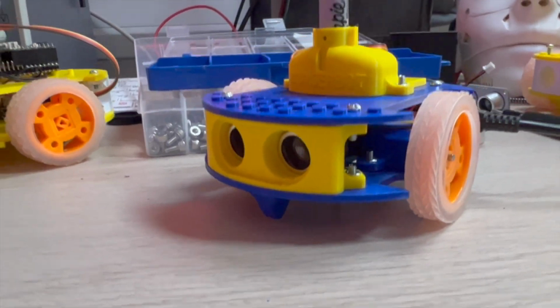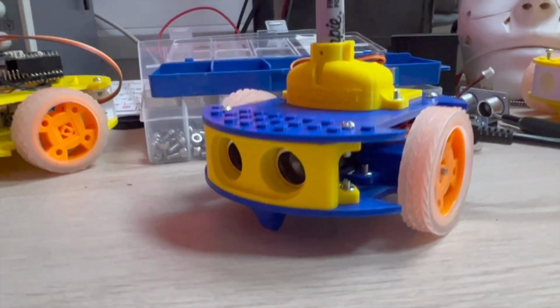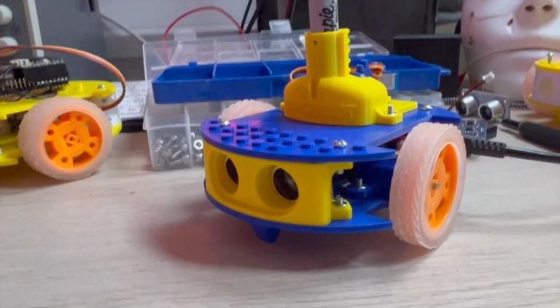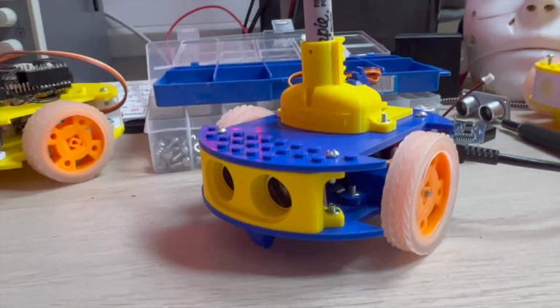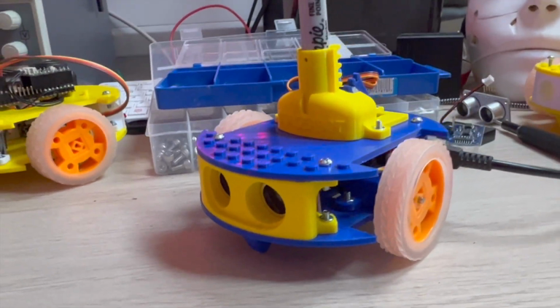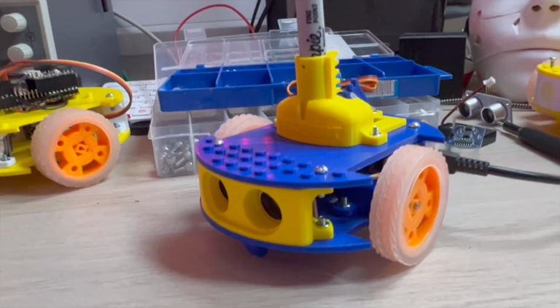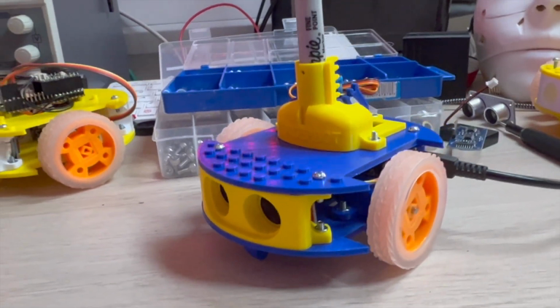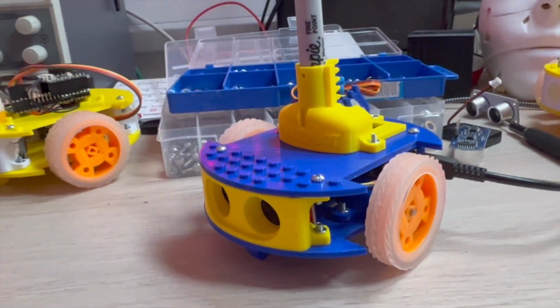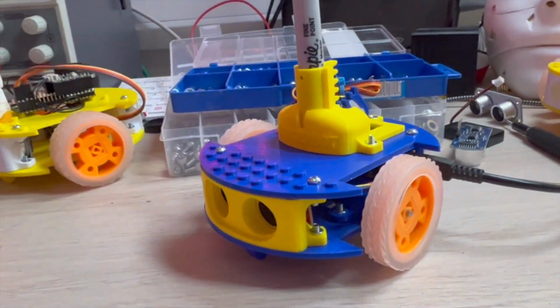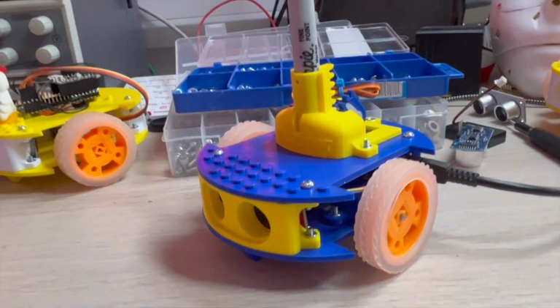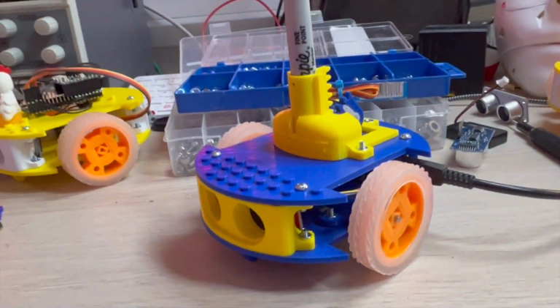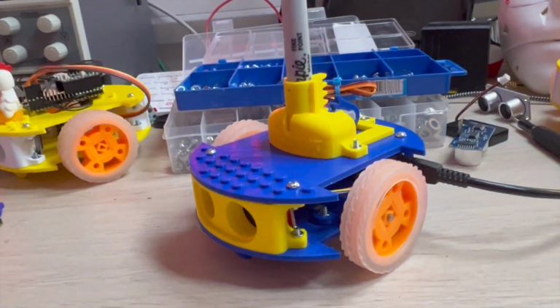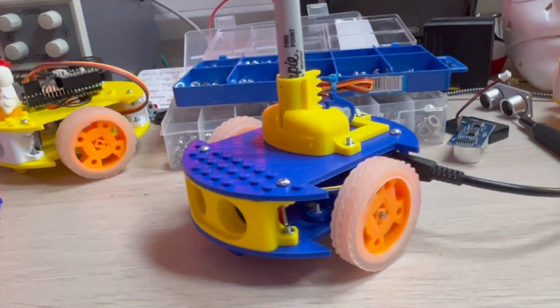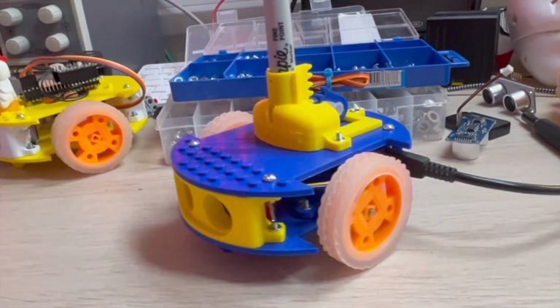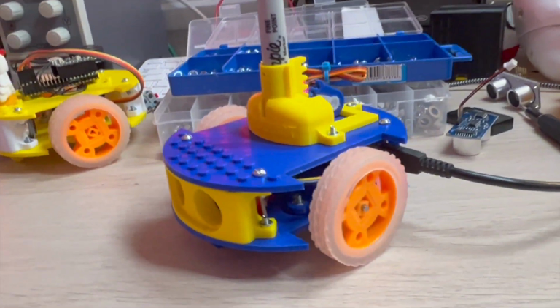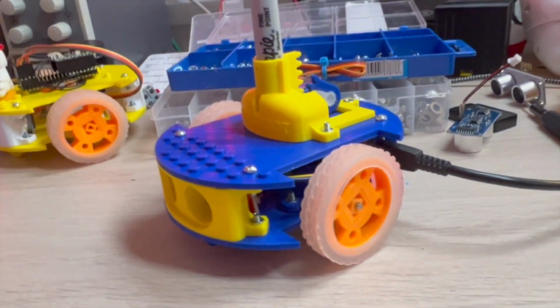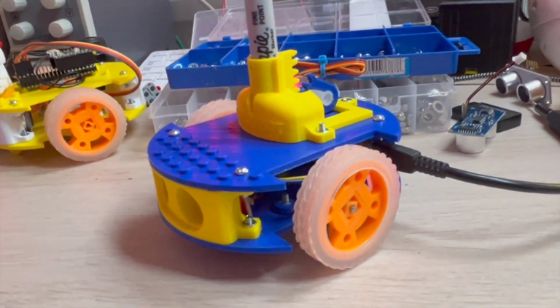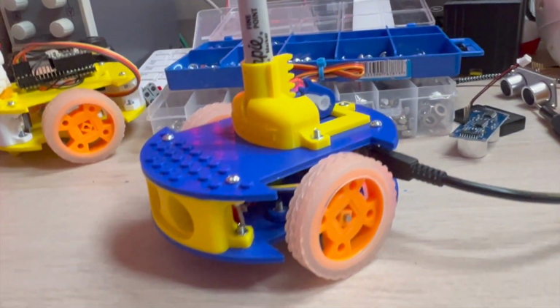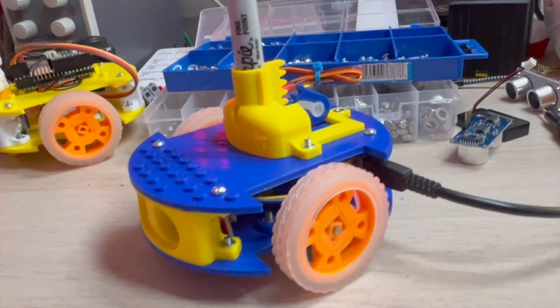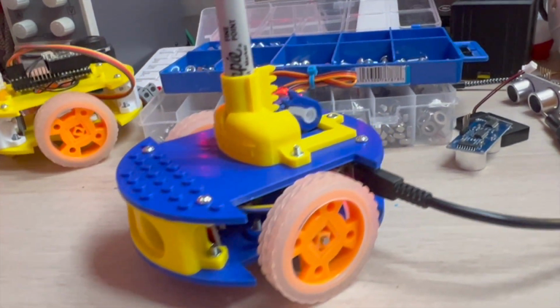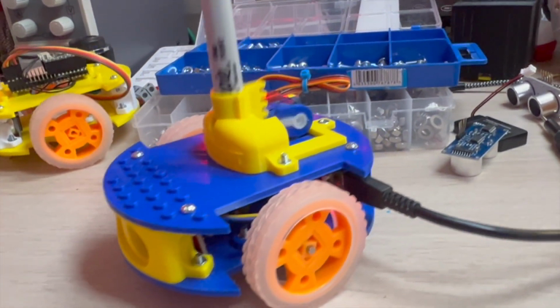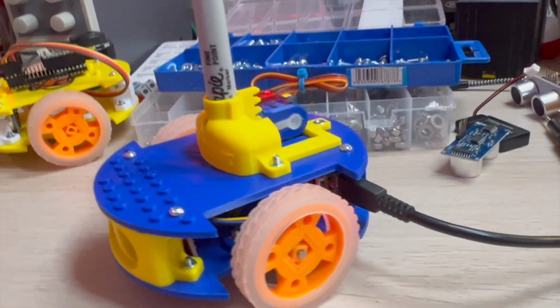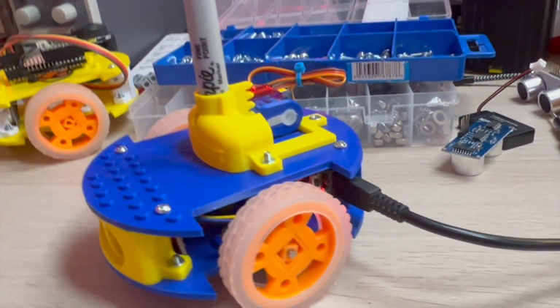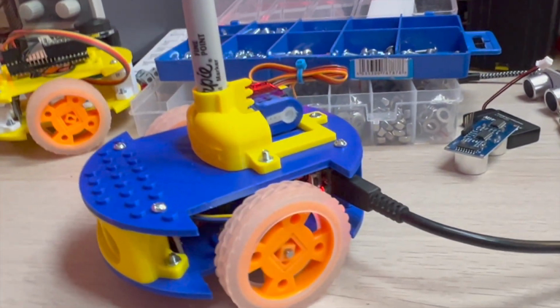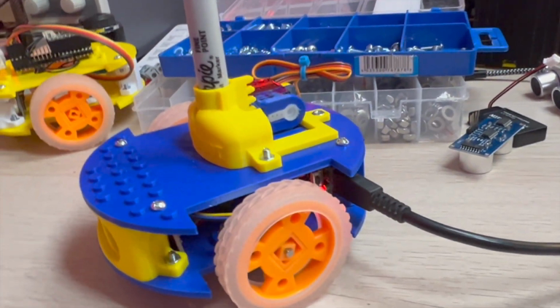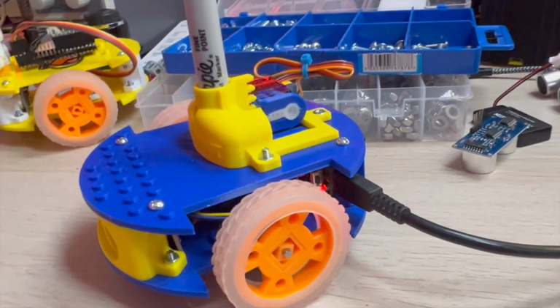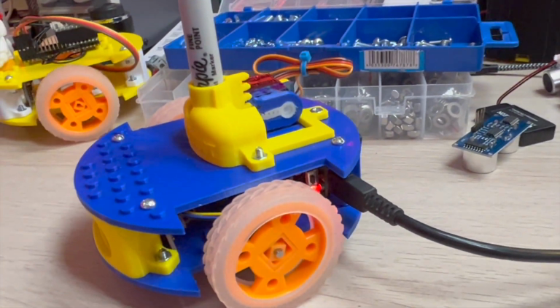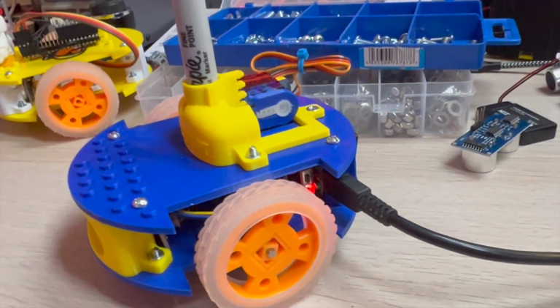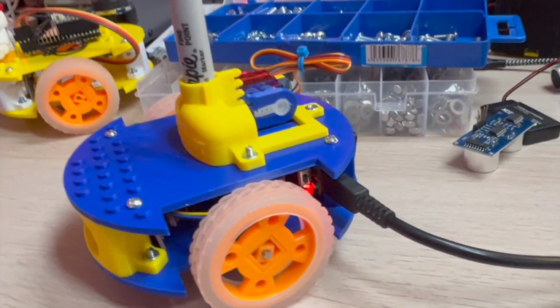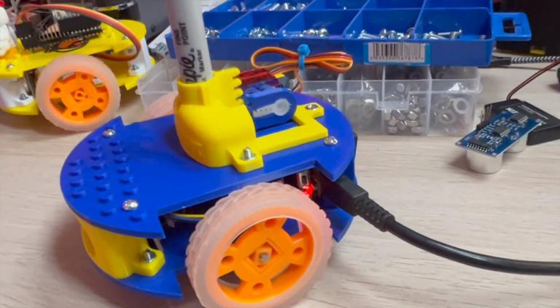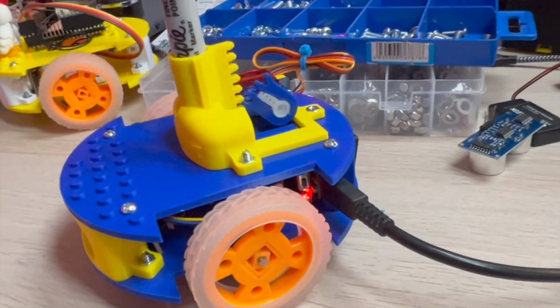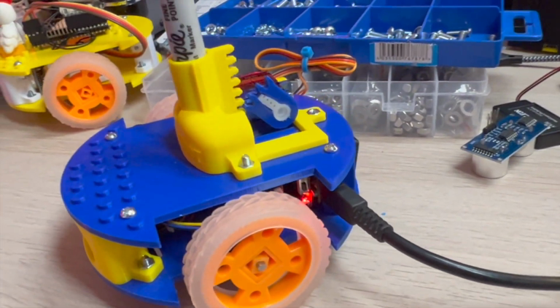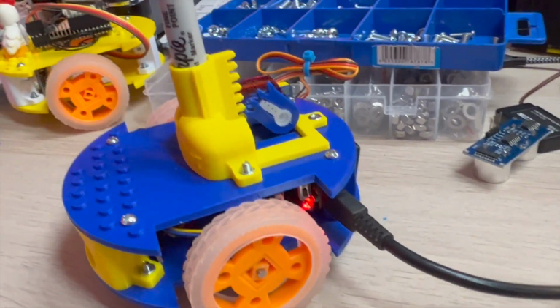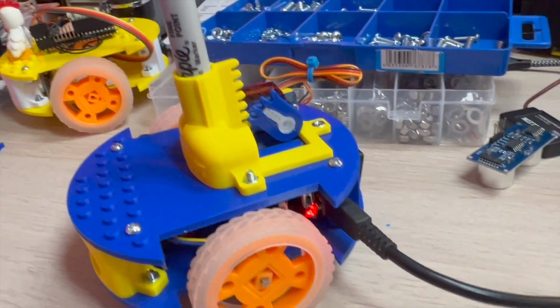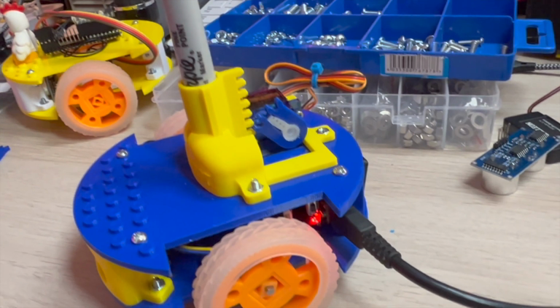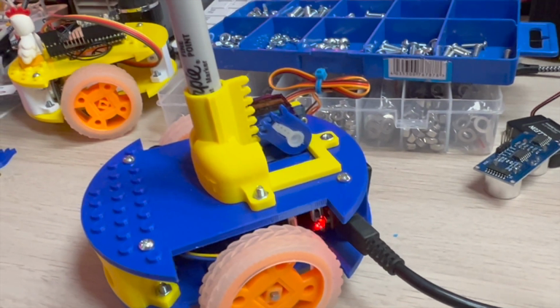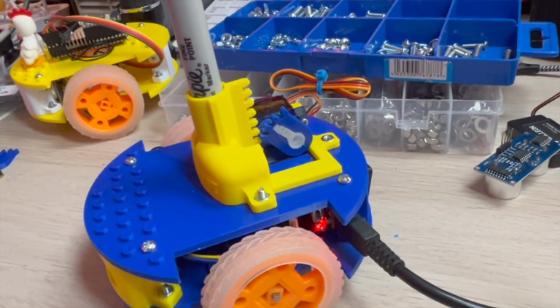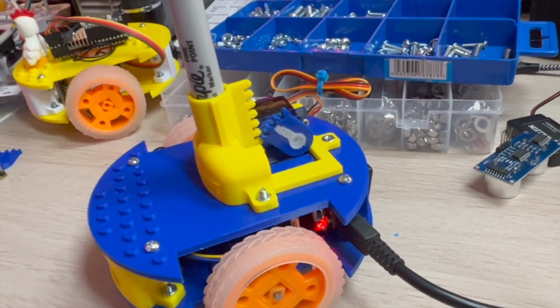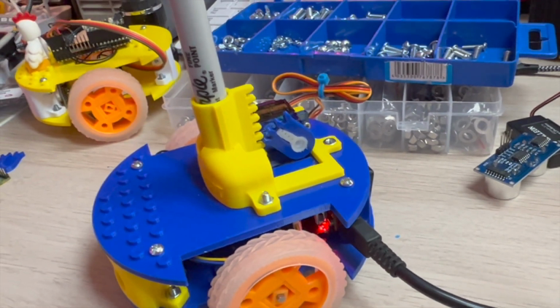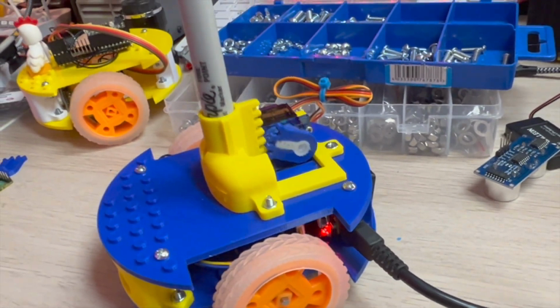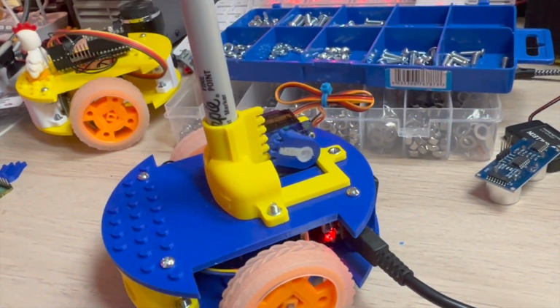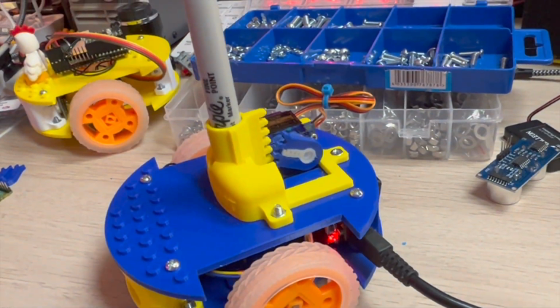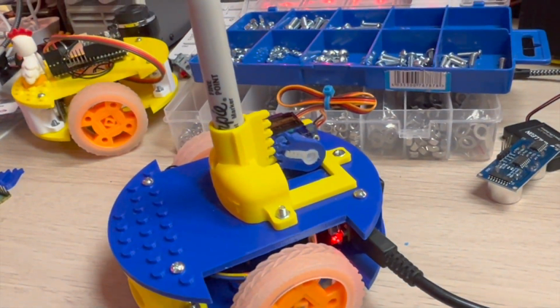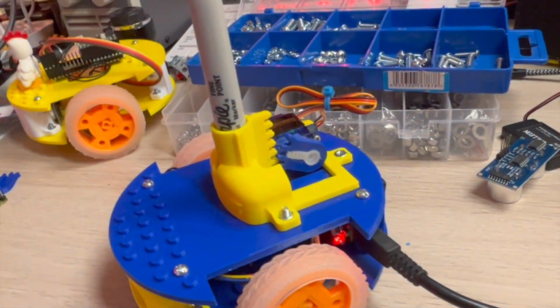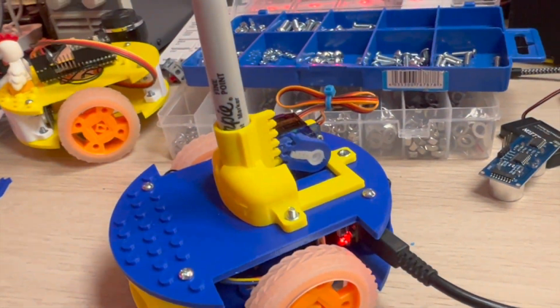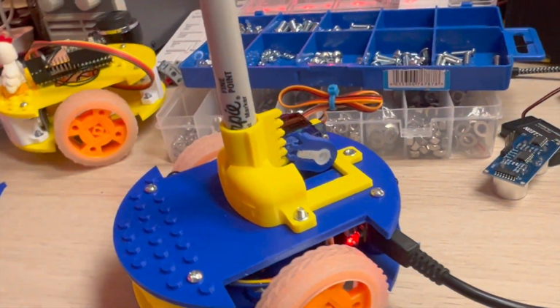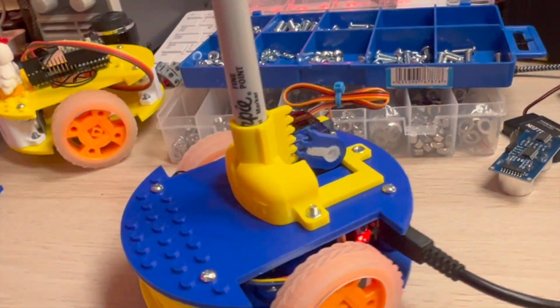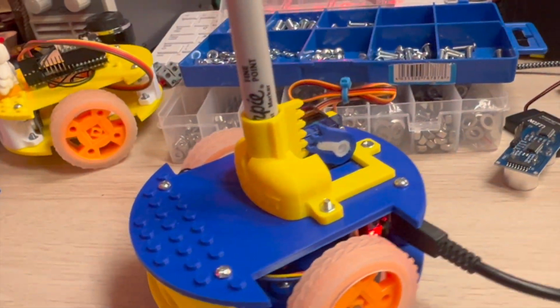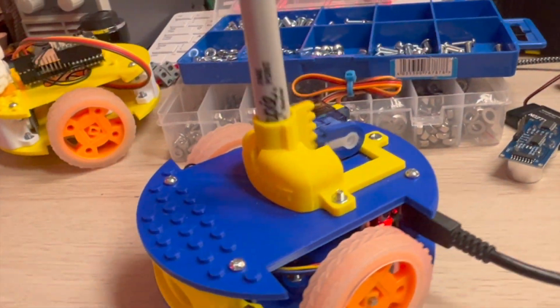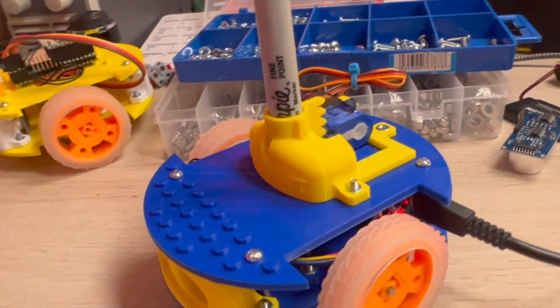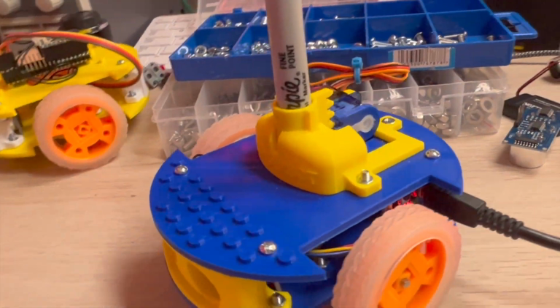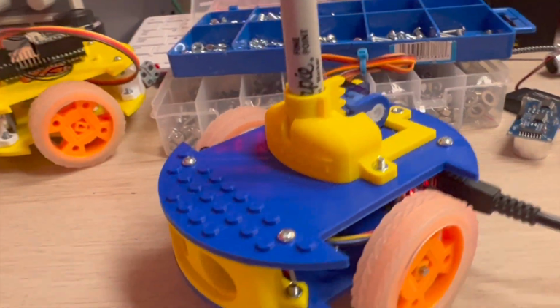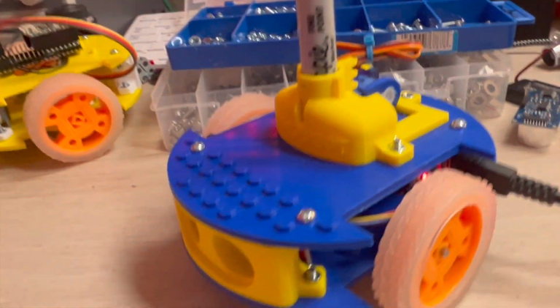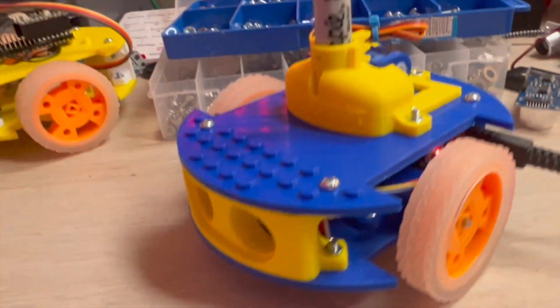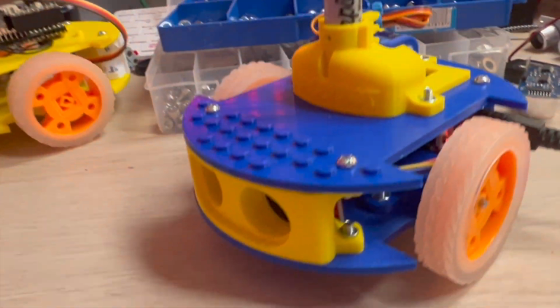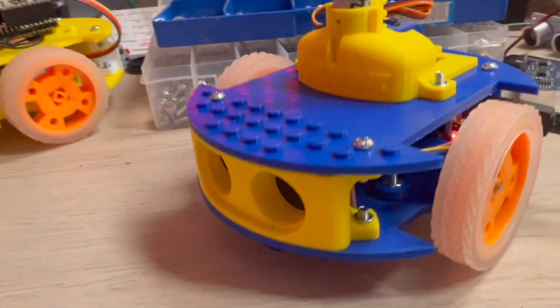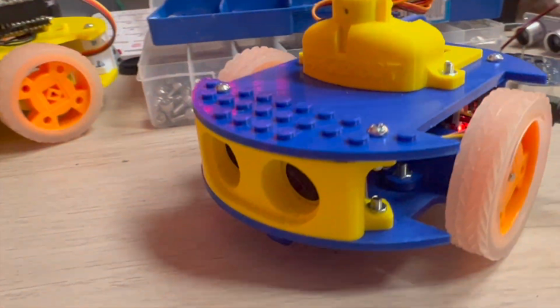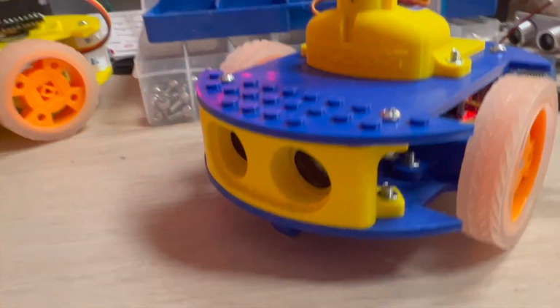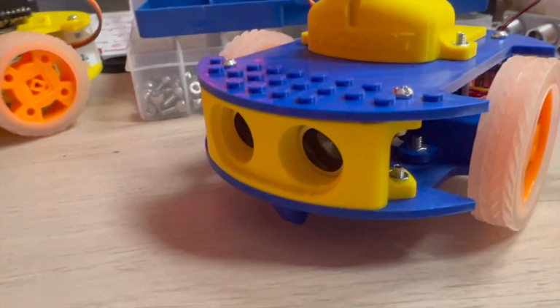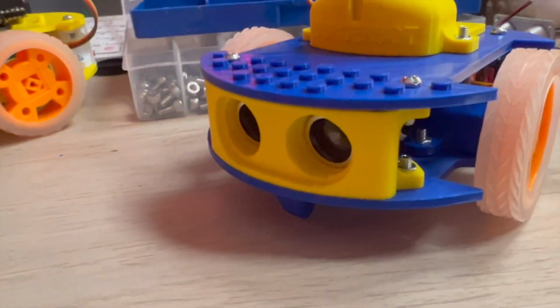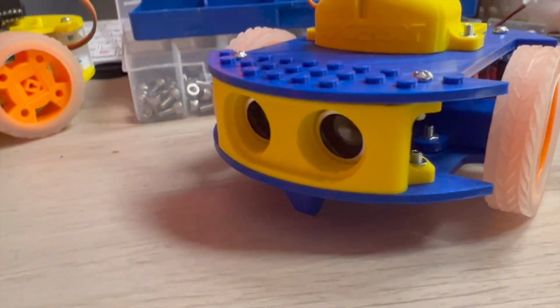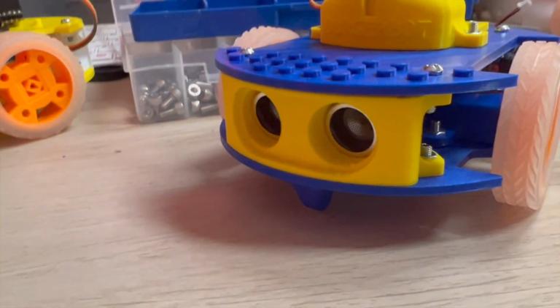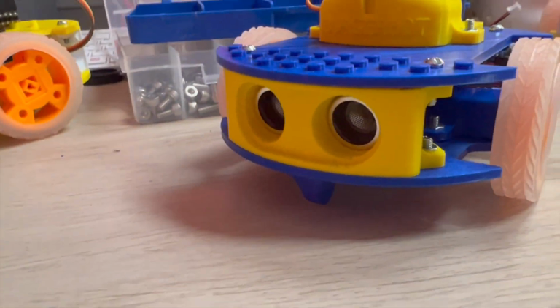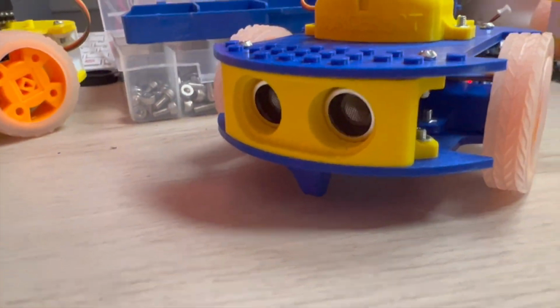And here we are — this is the finished article running some code. Hope you enjoyed this, I'll see you next time.